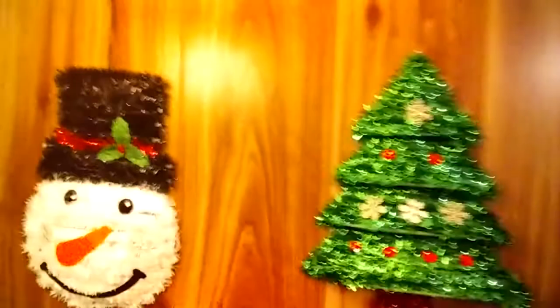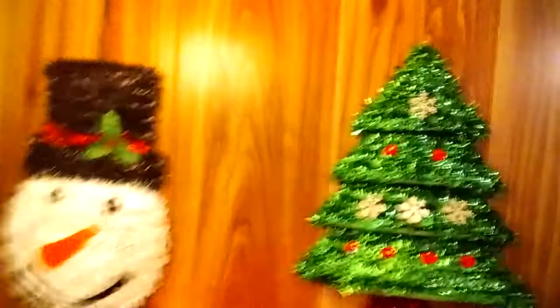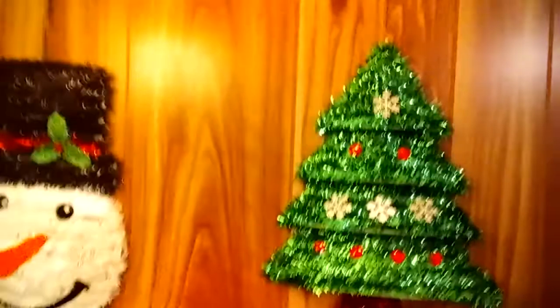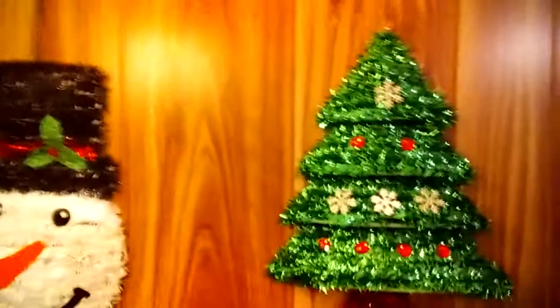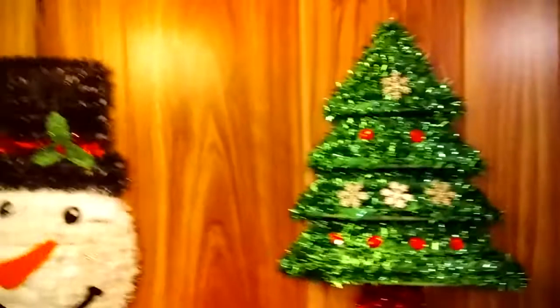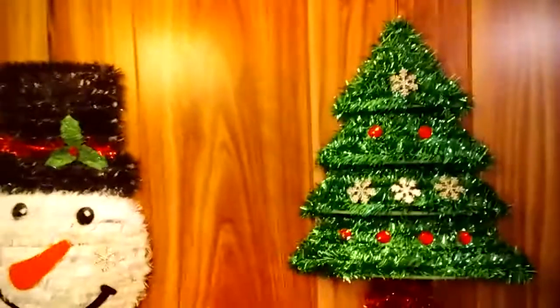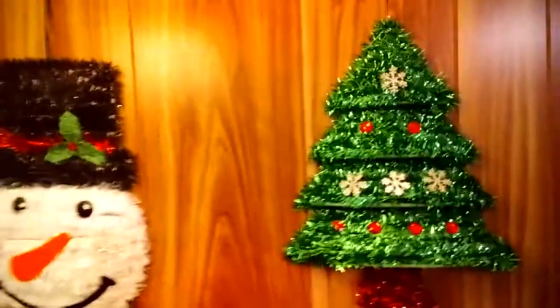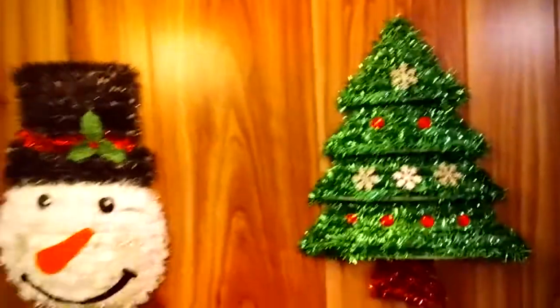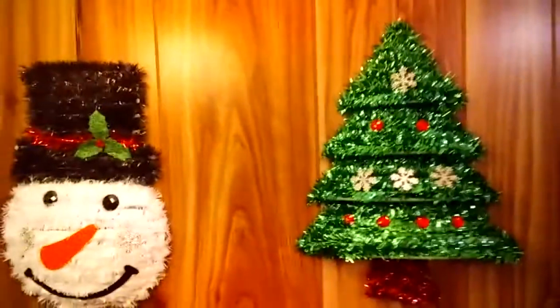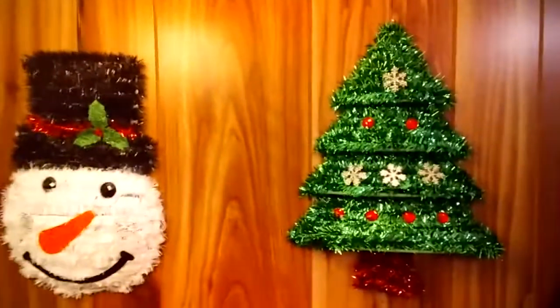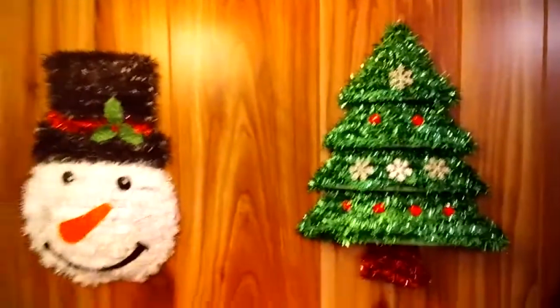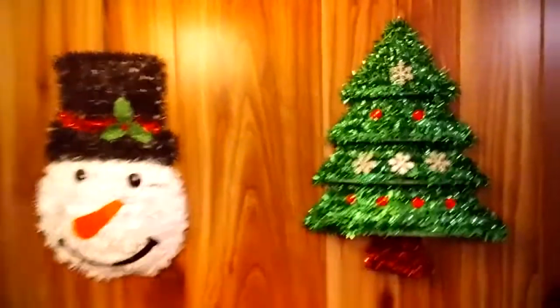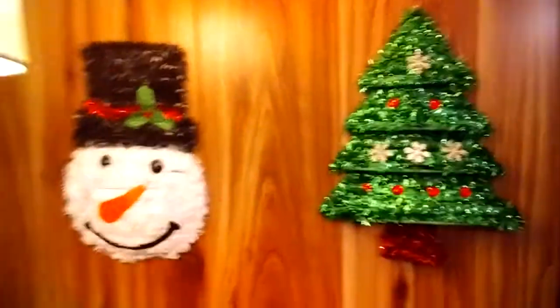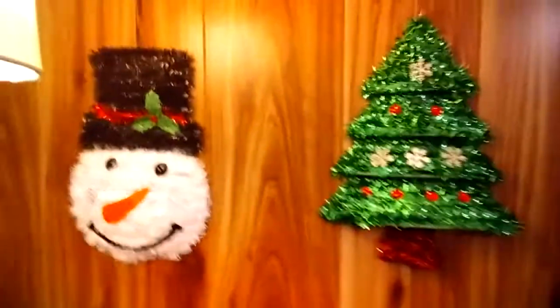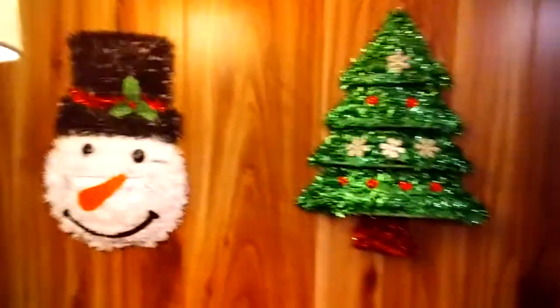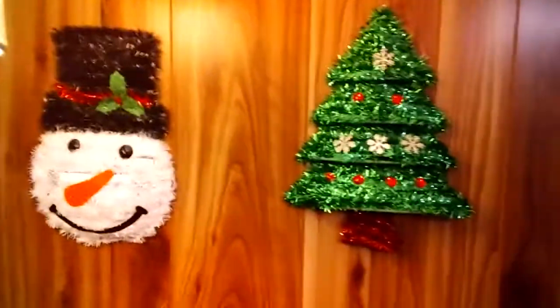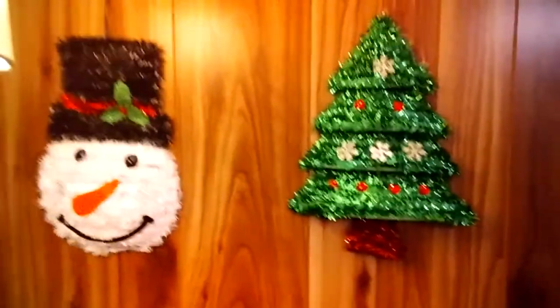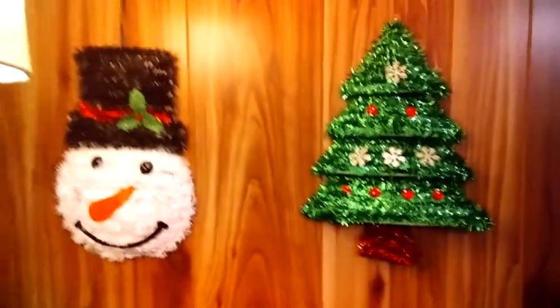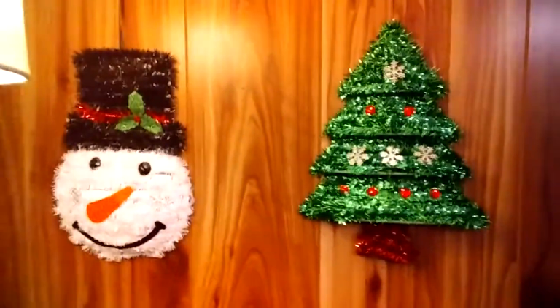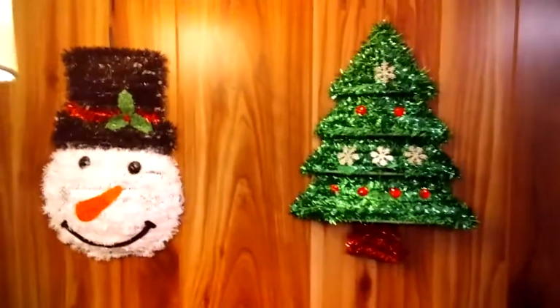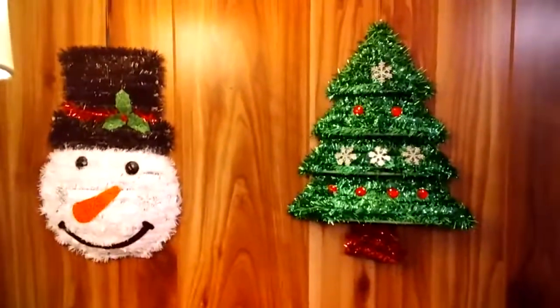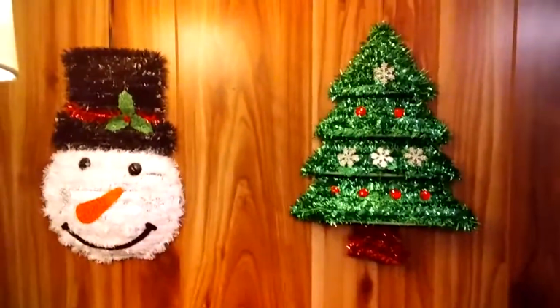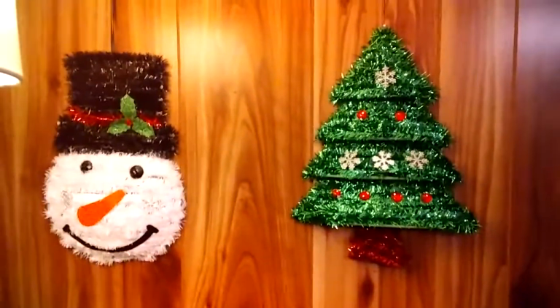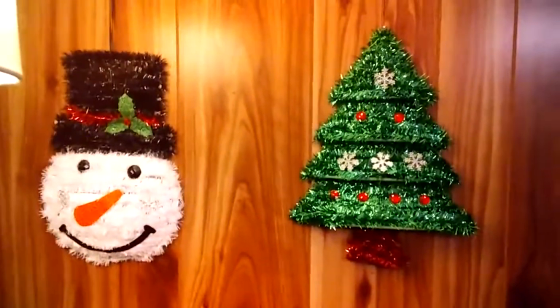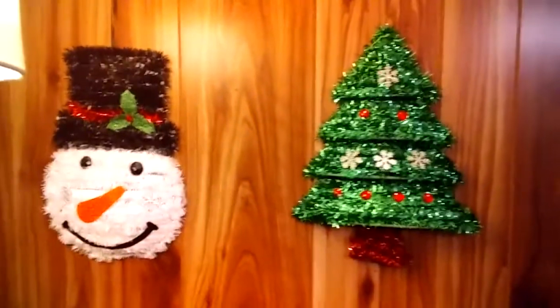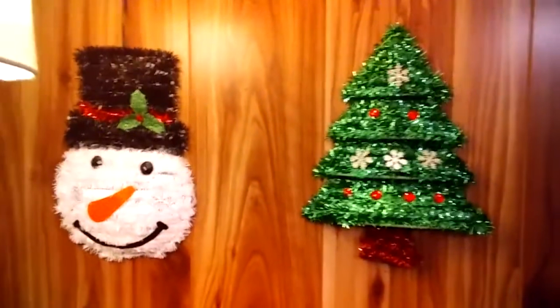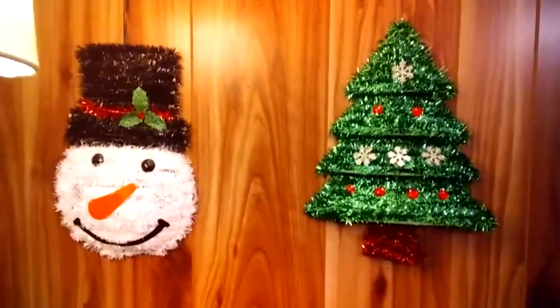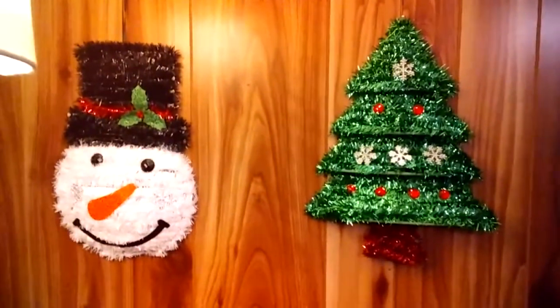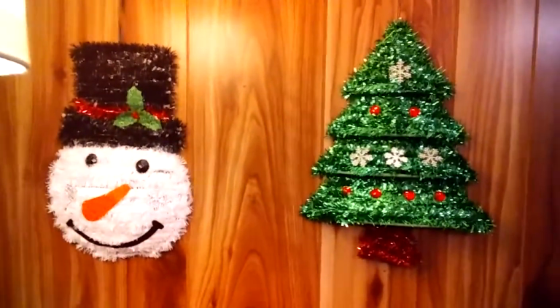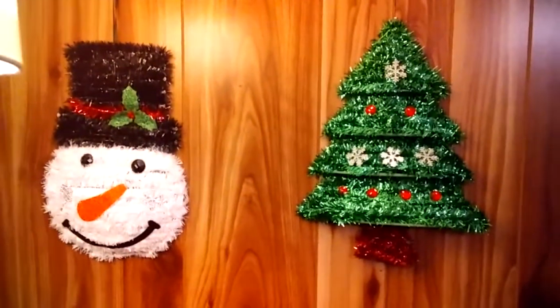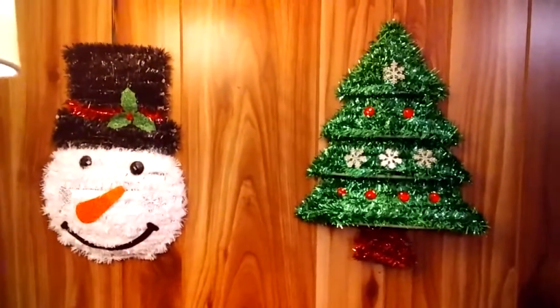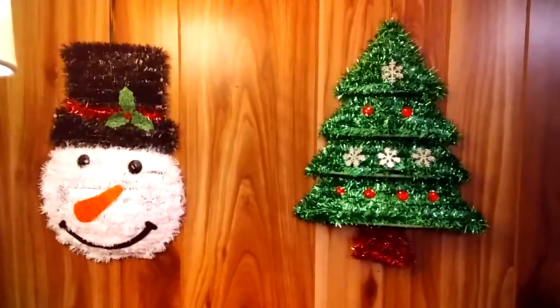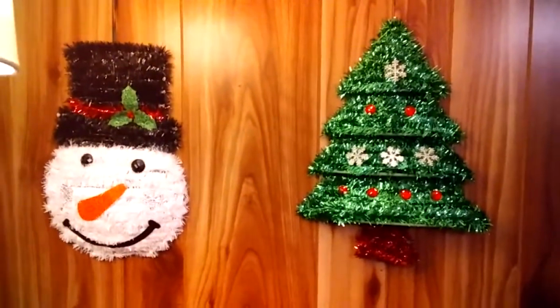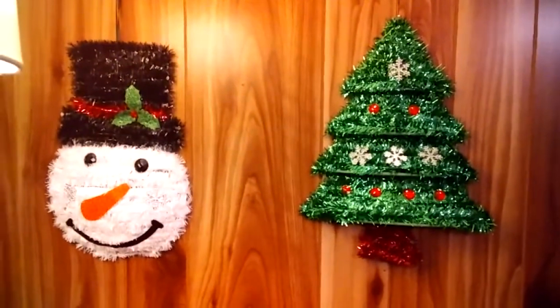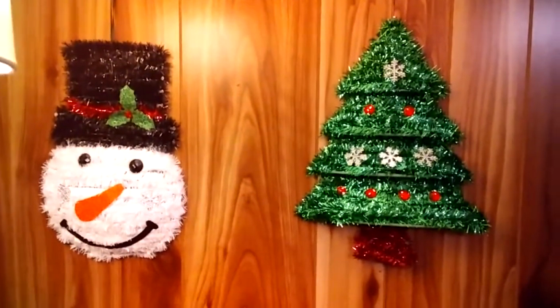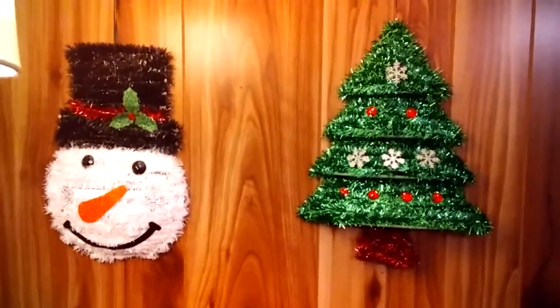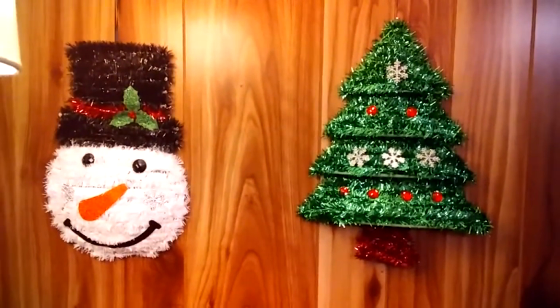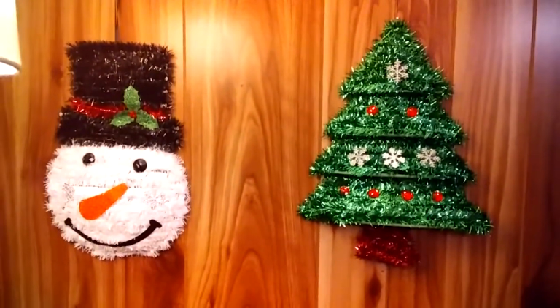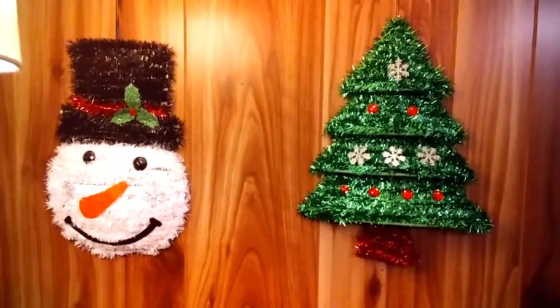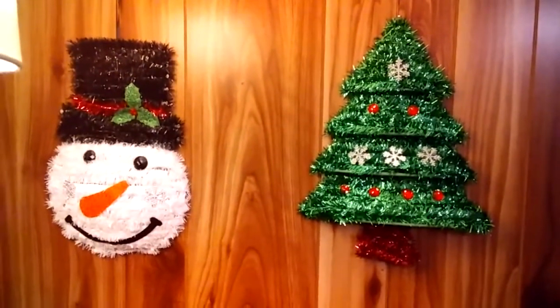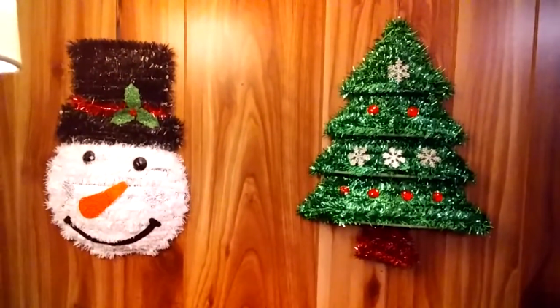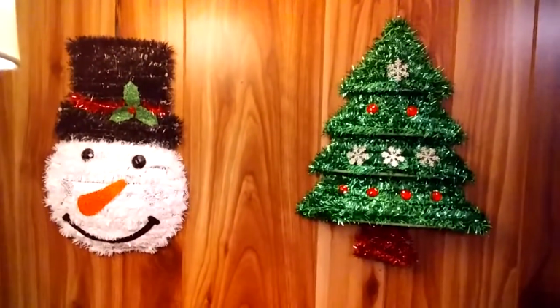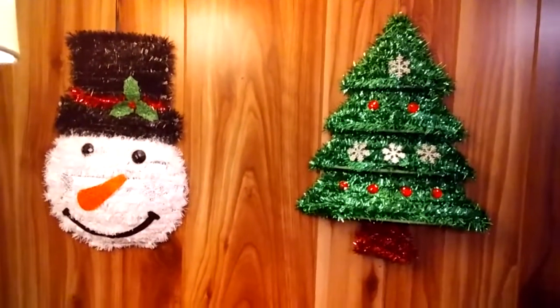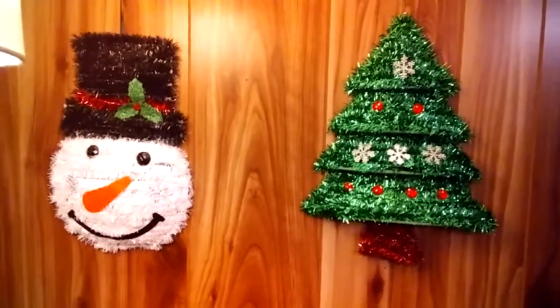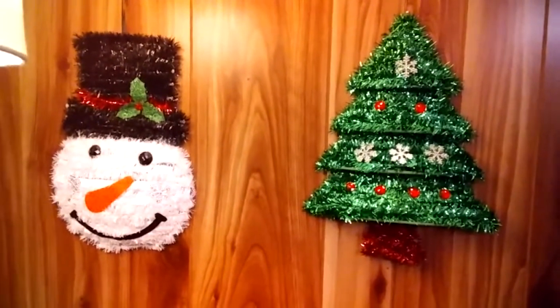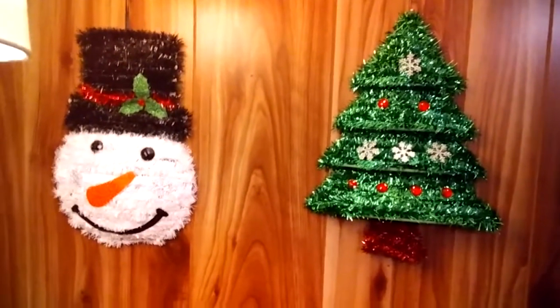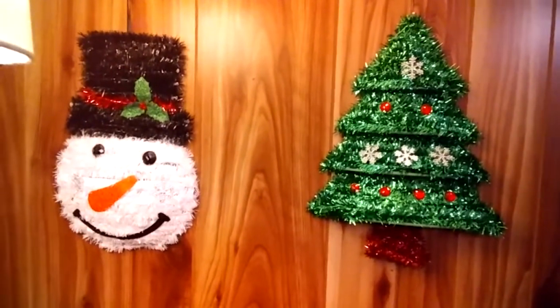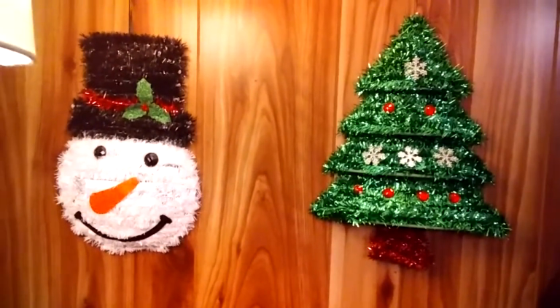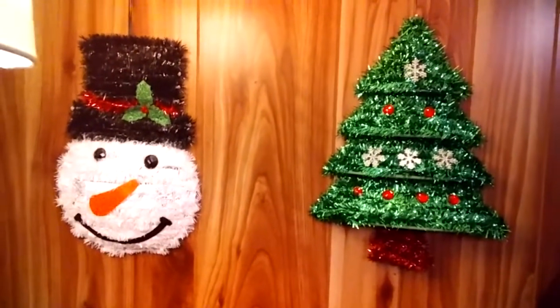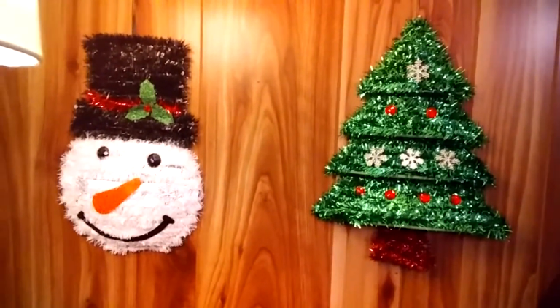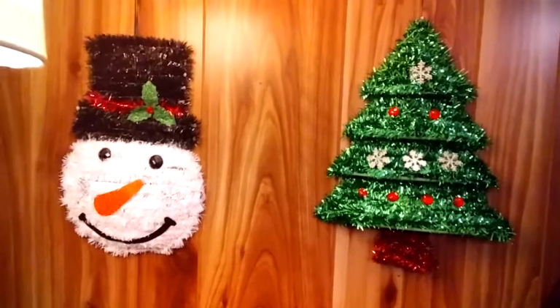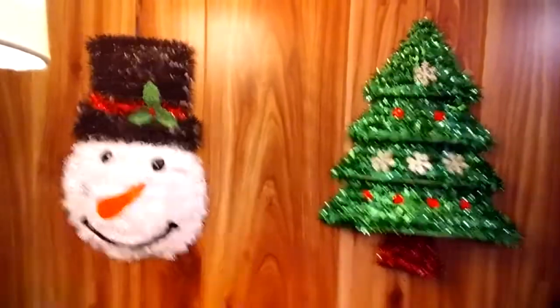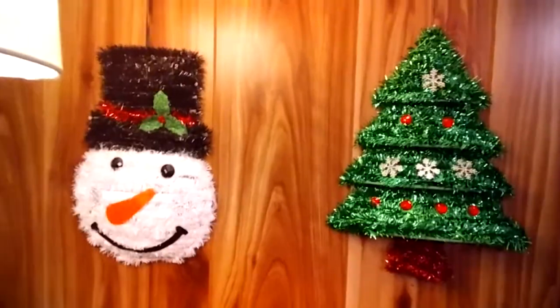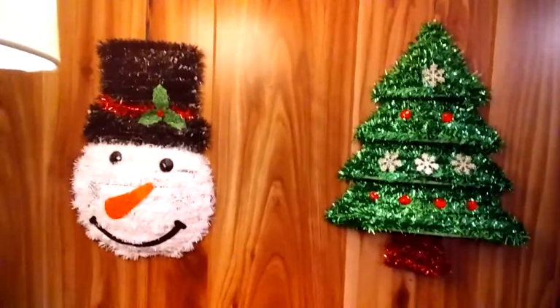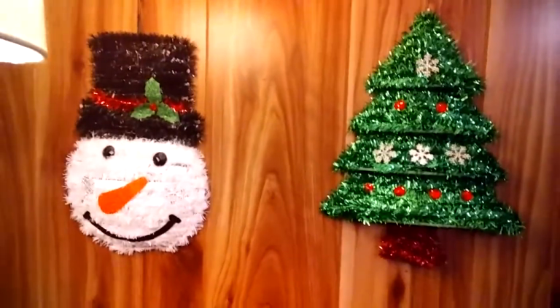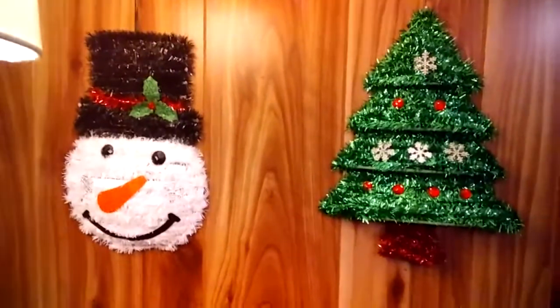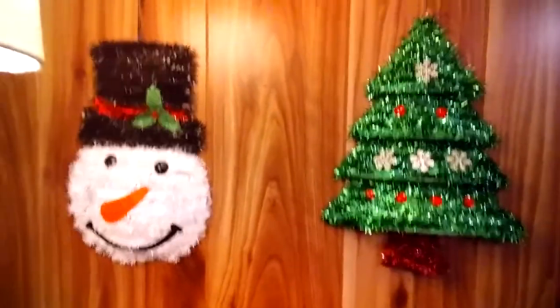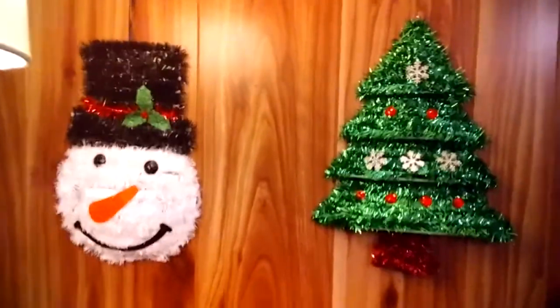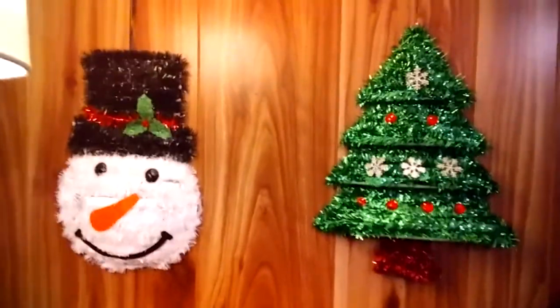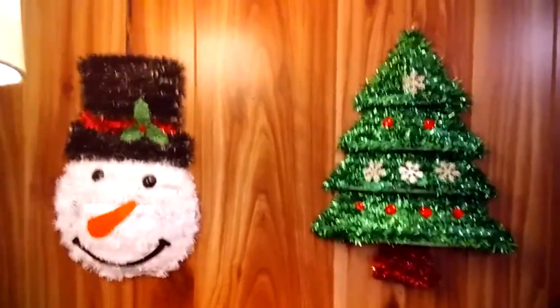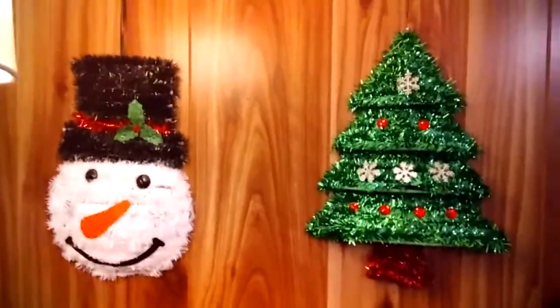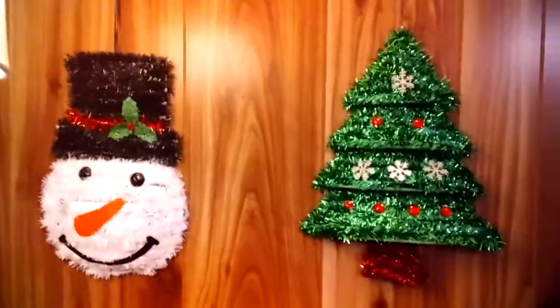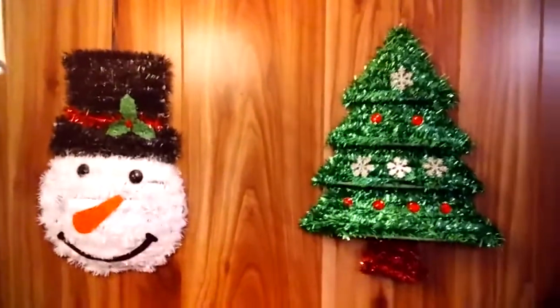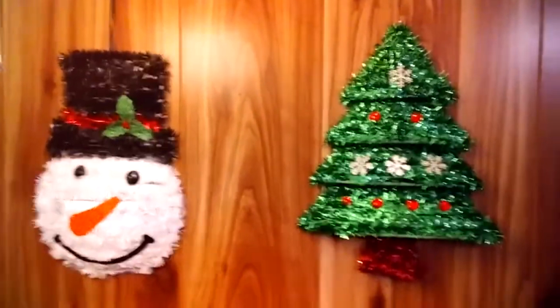These are currently at Dollar Tree and I just thought they were really cute — the little Christmas tree and the snowman.